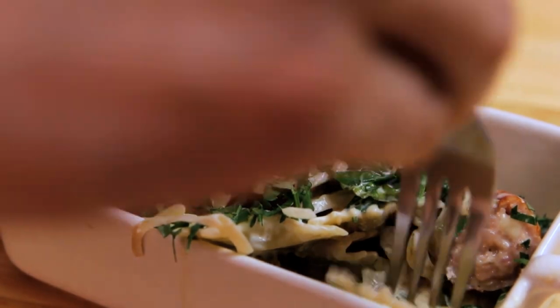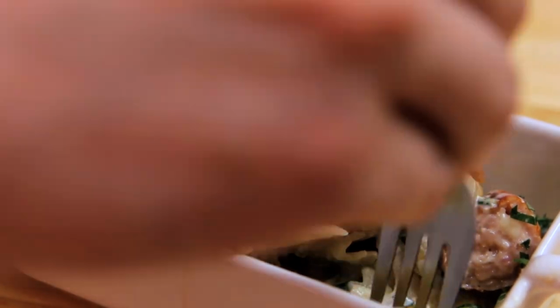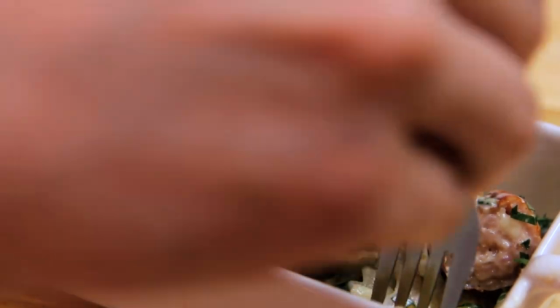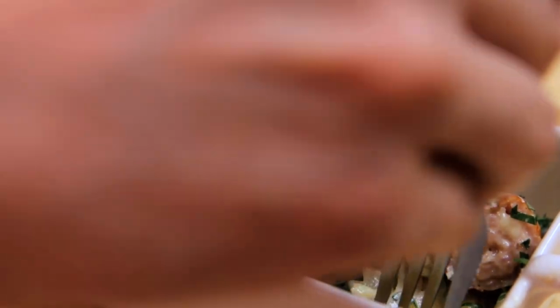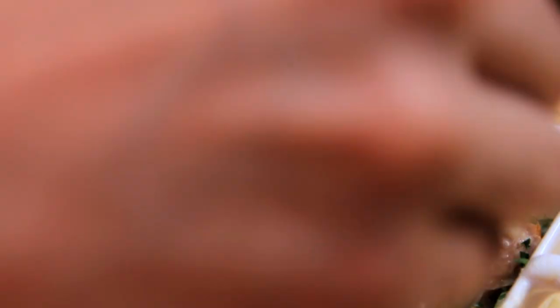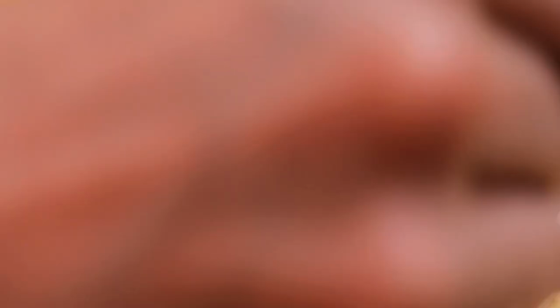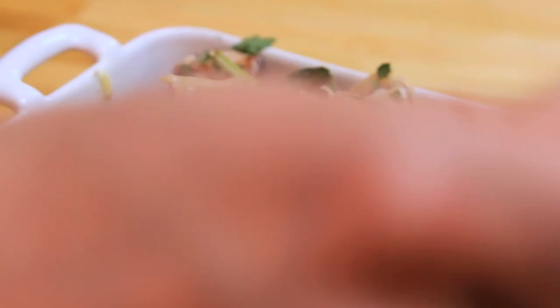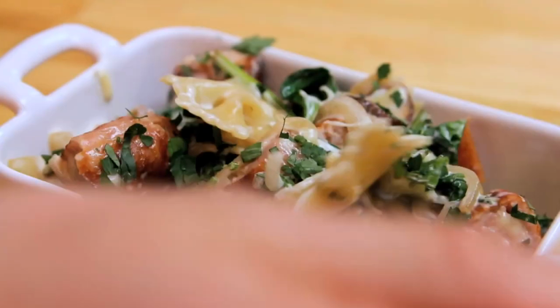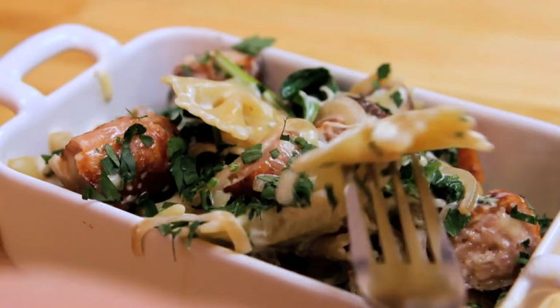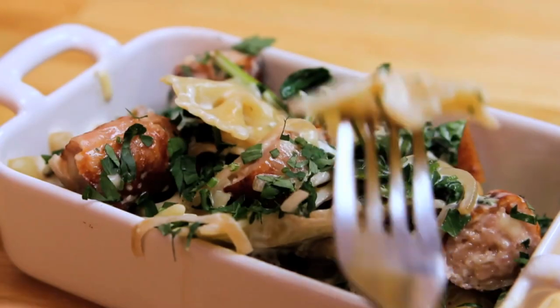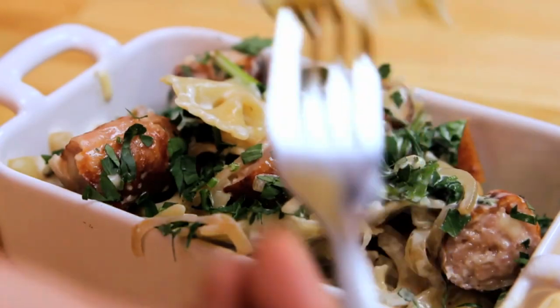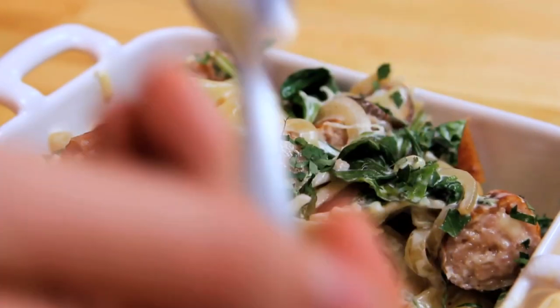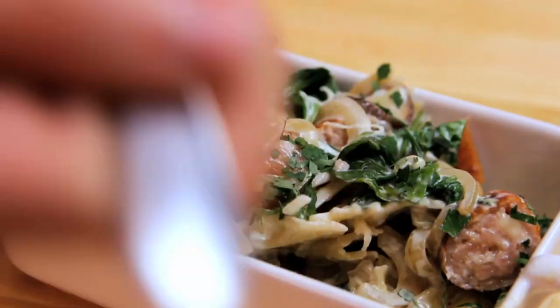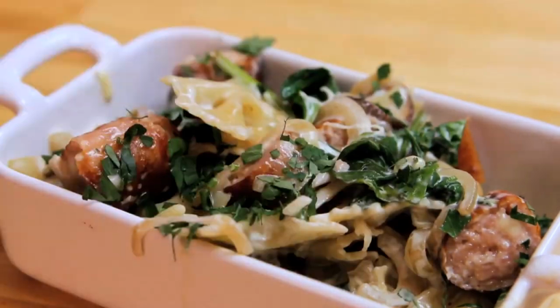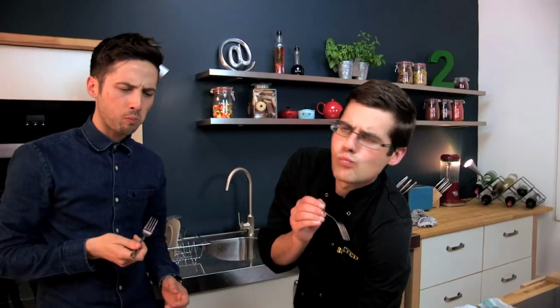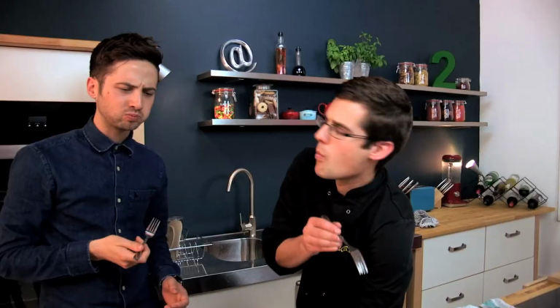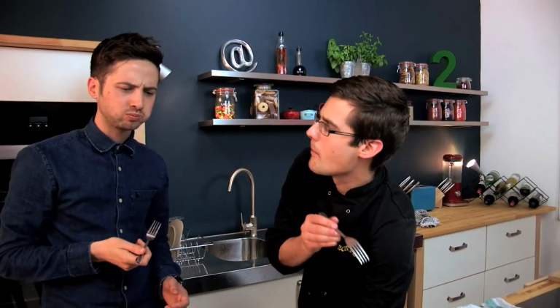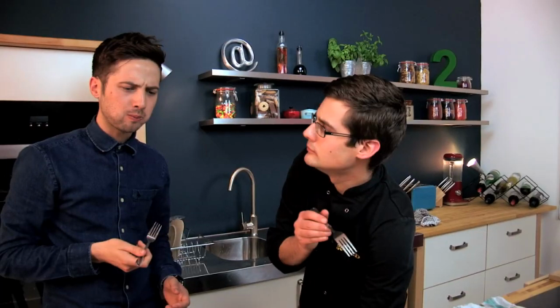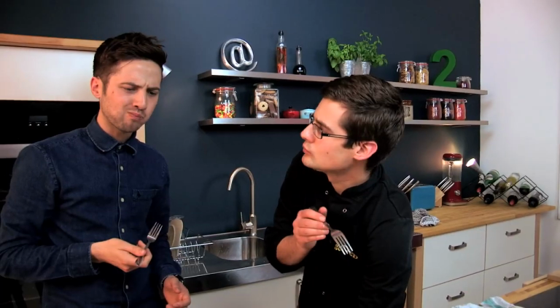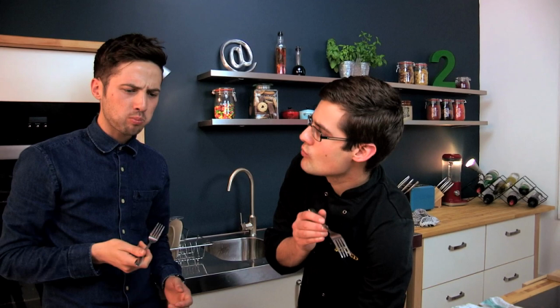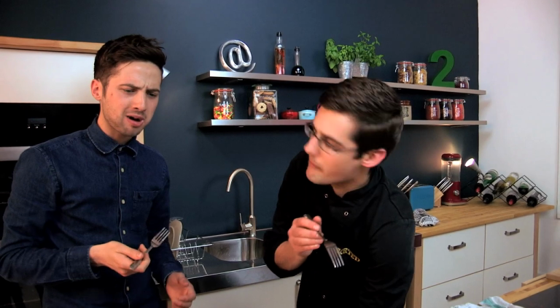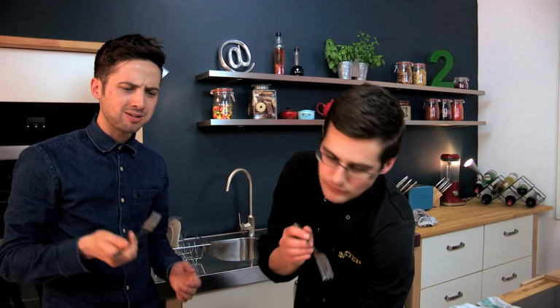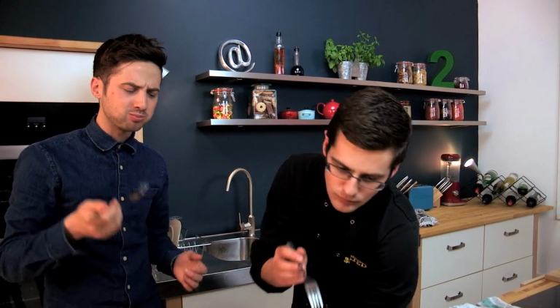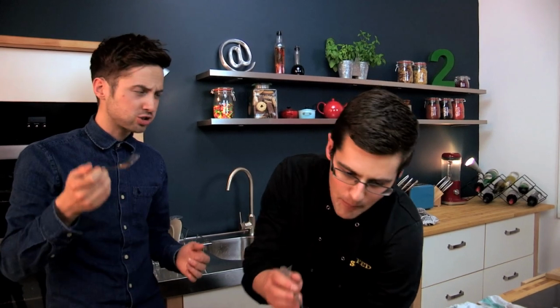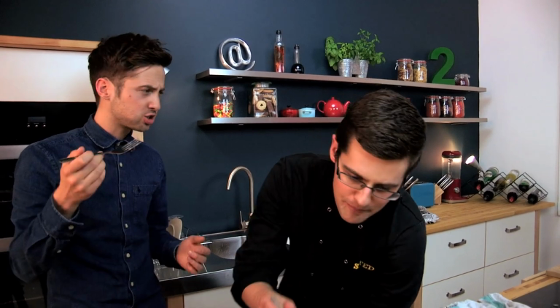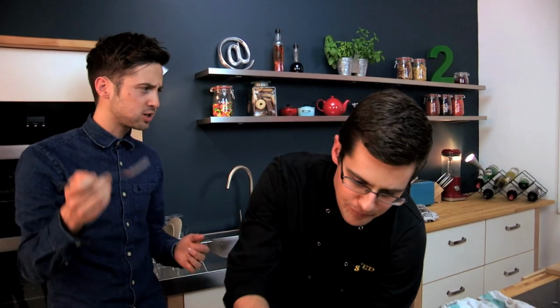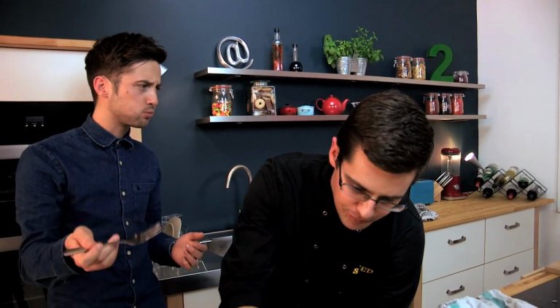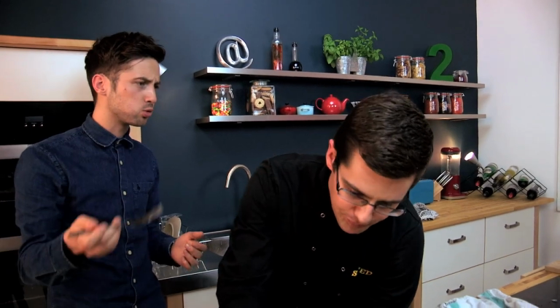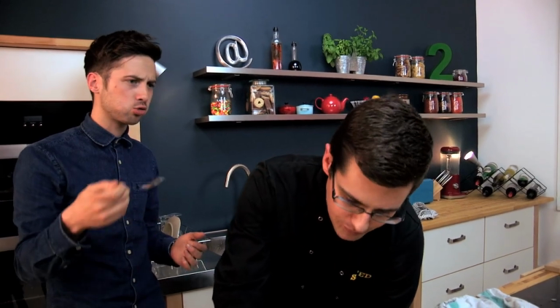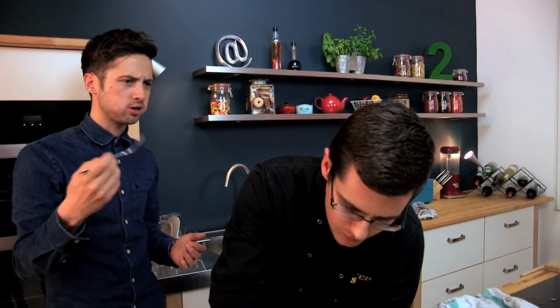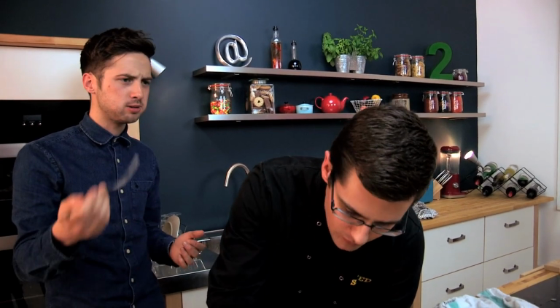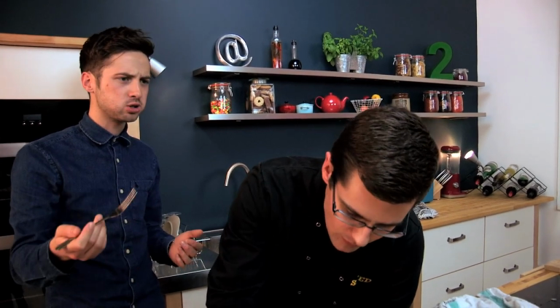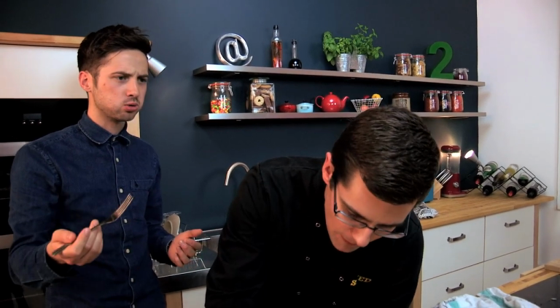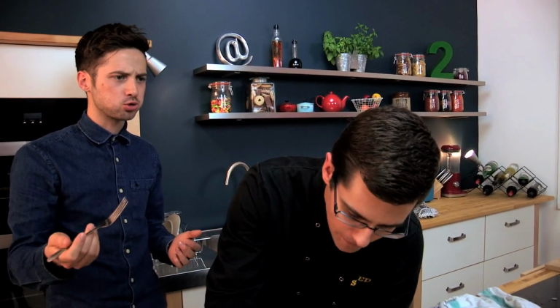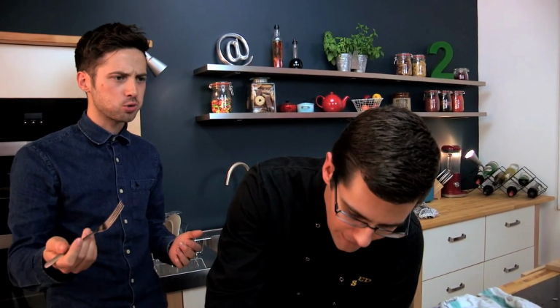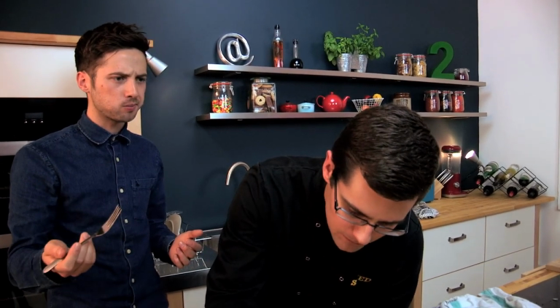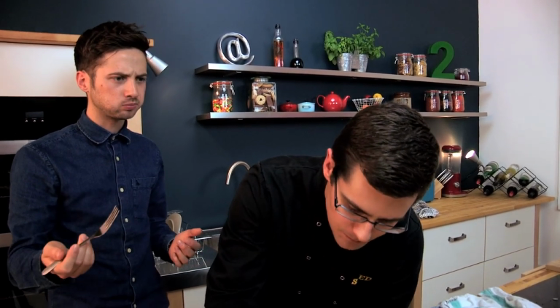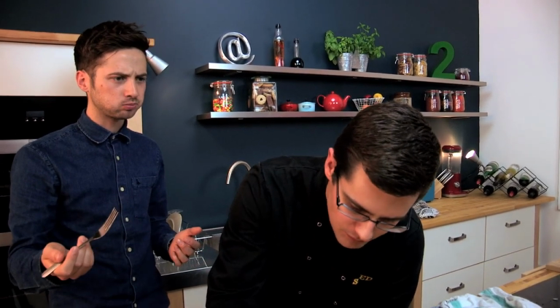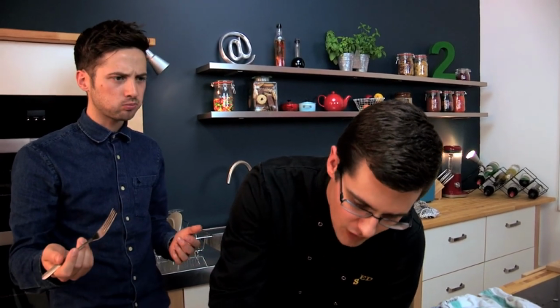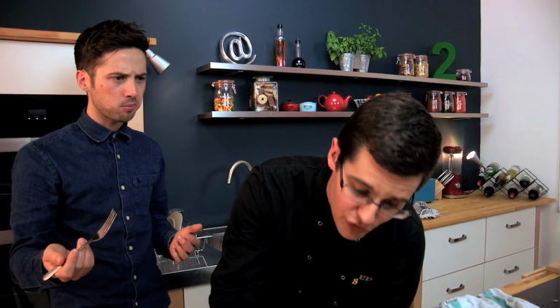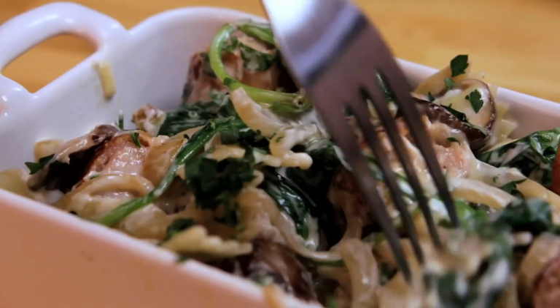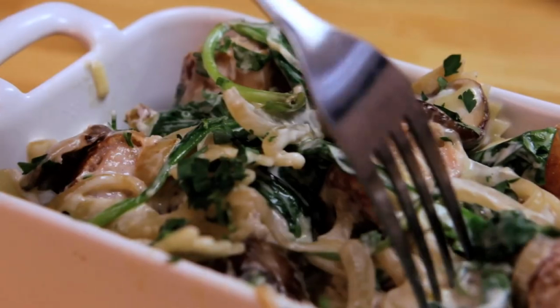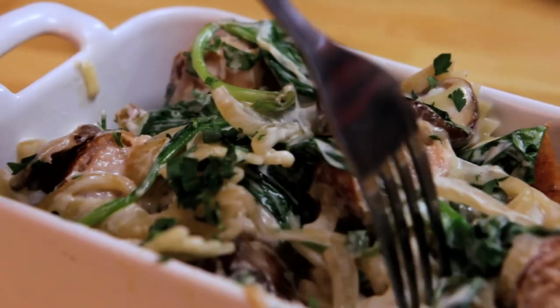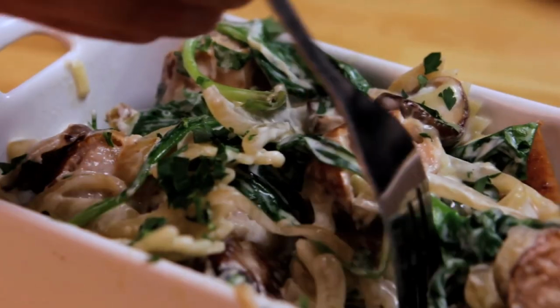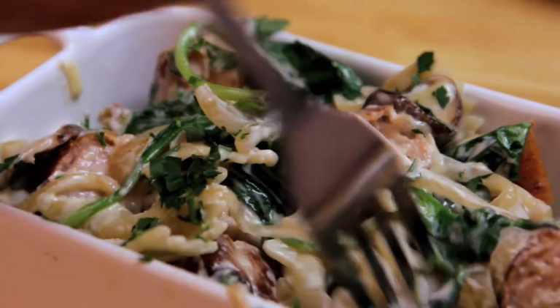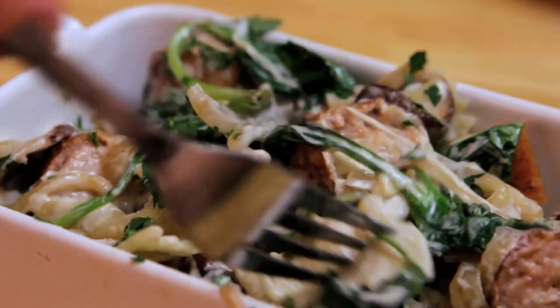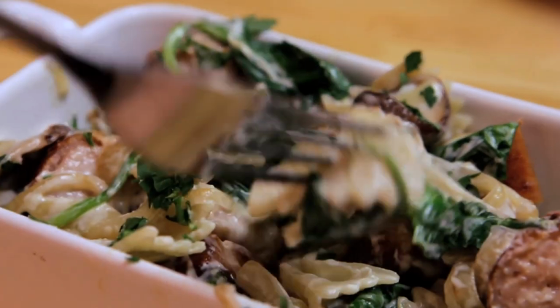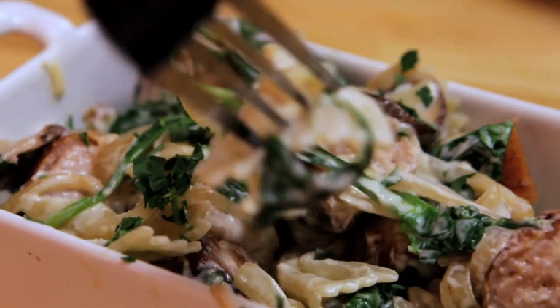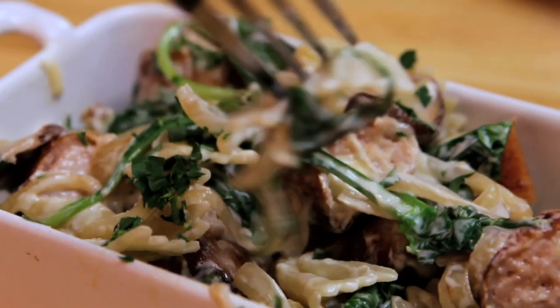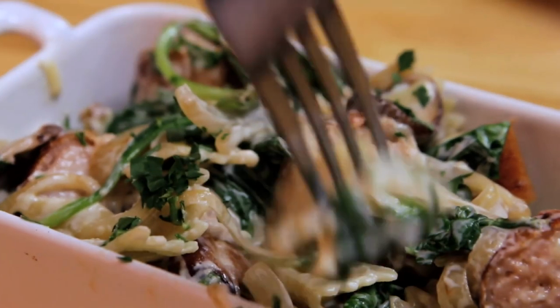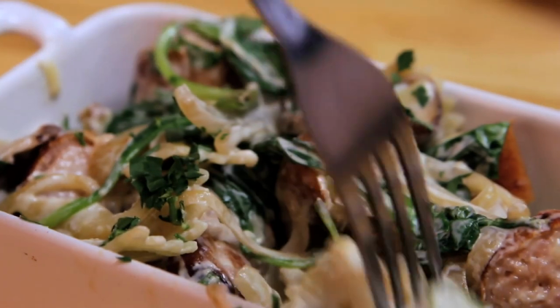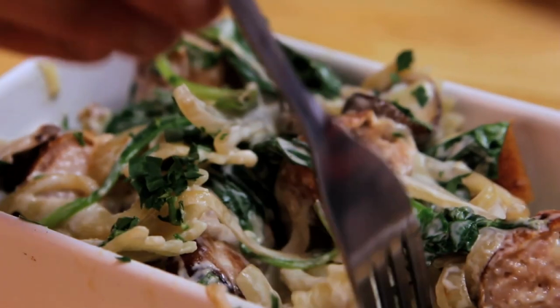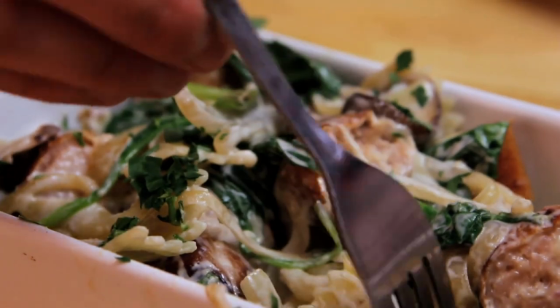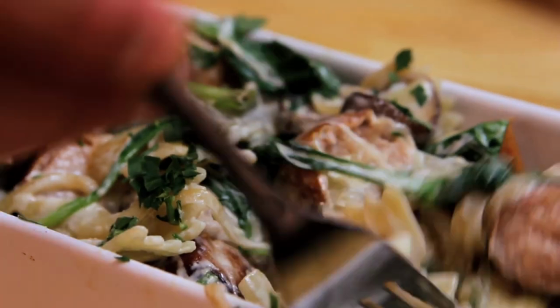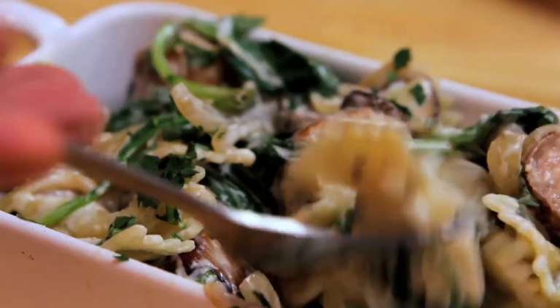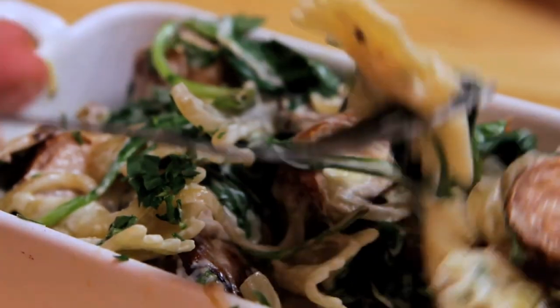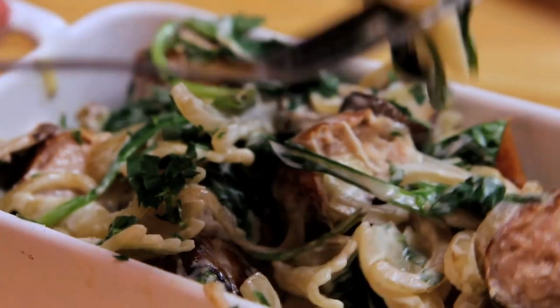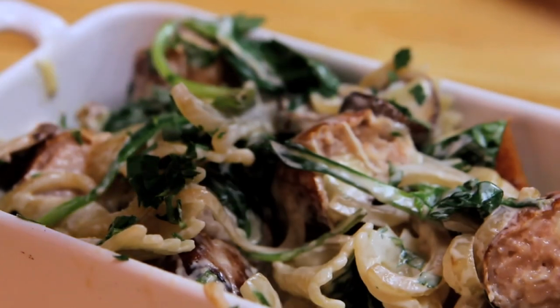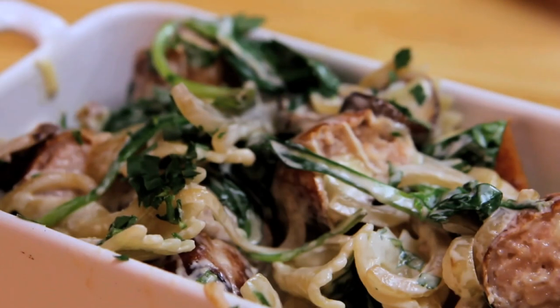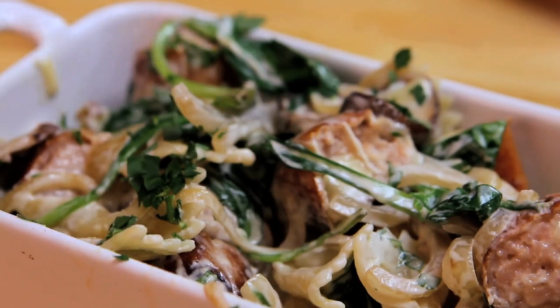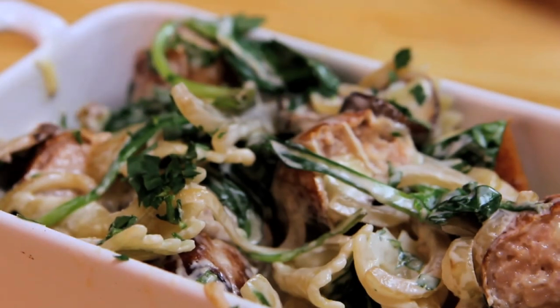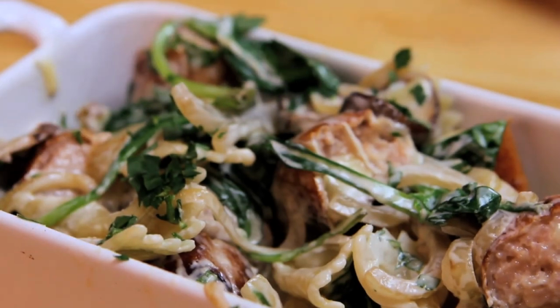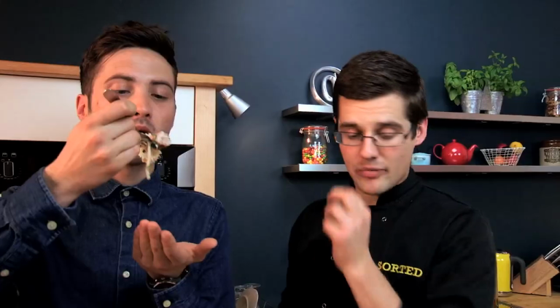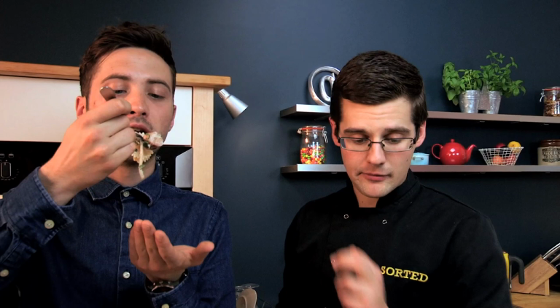It's mushroom, some sausage, and a simple creamy sauce that takes literally ten minutes. All my favourite things.